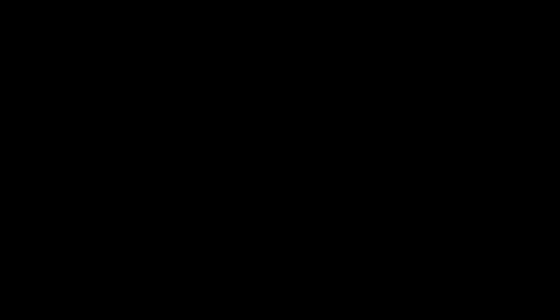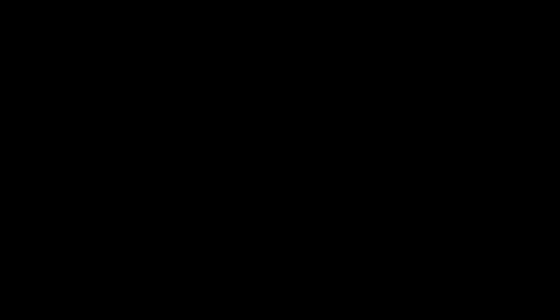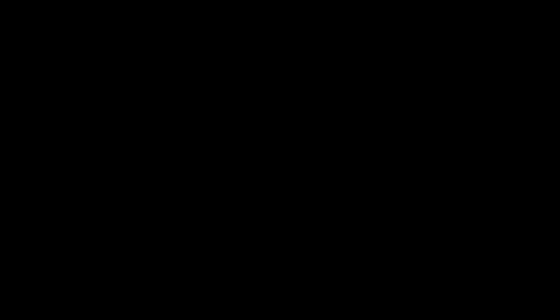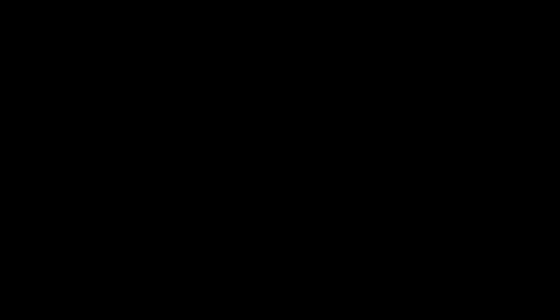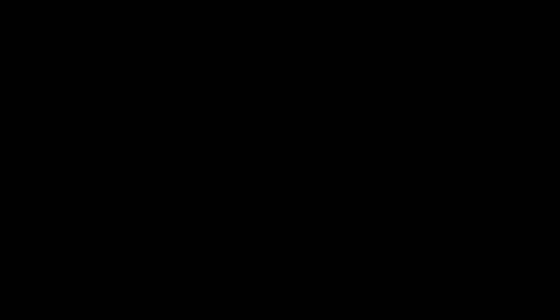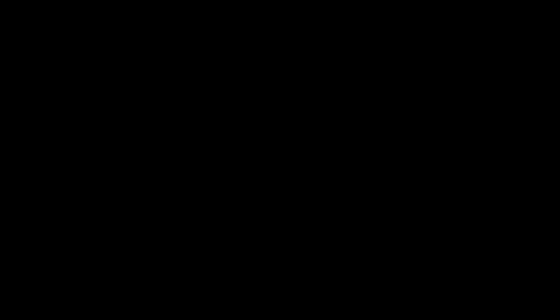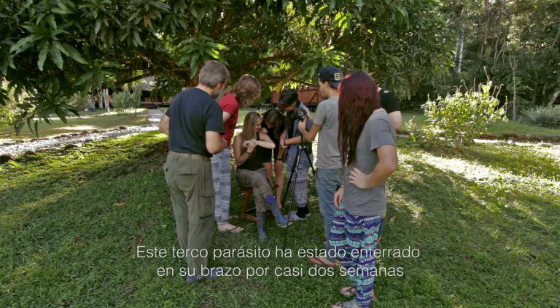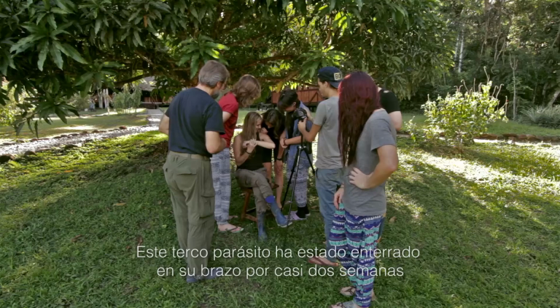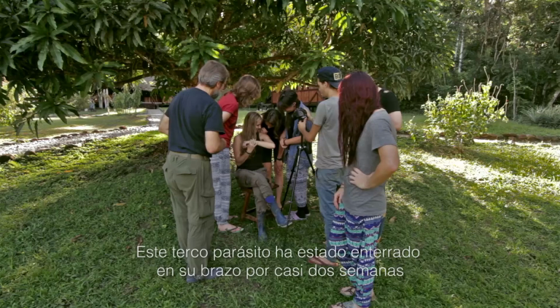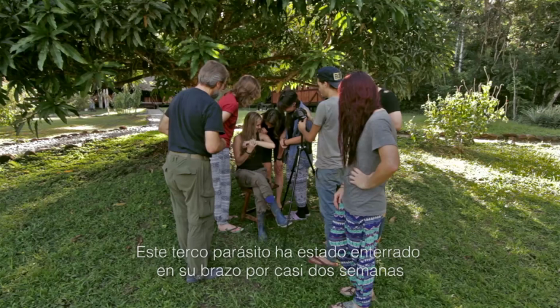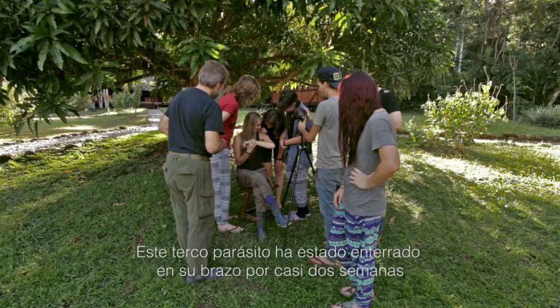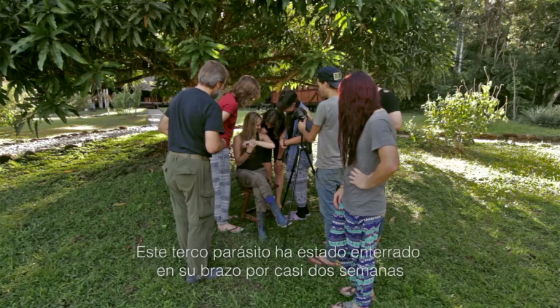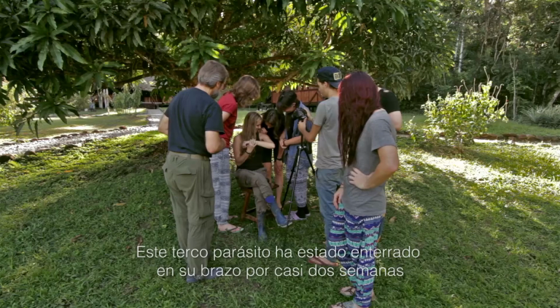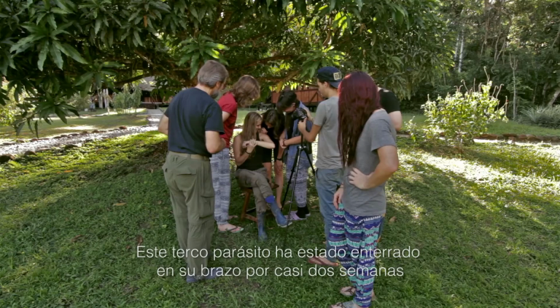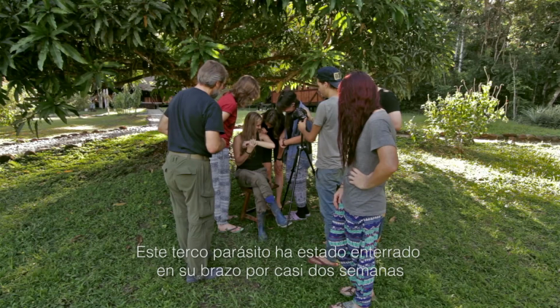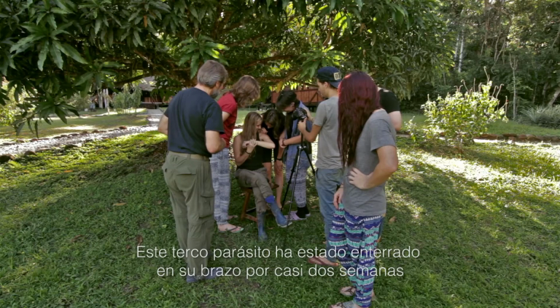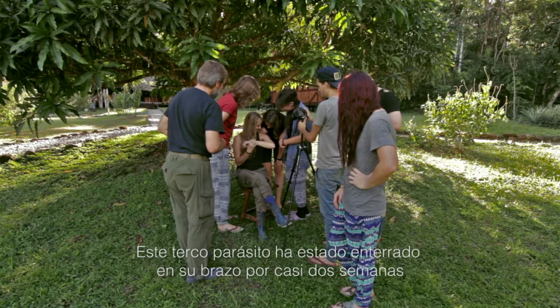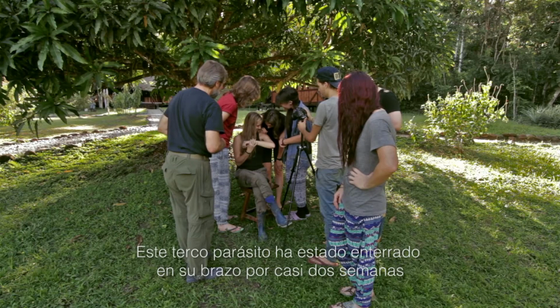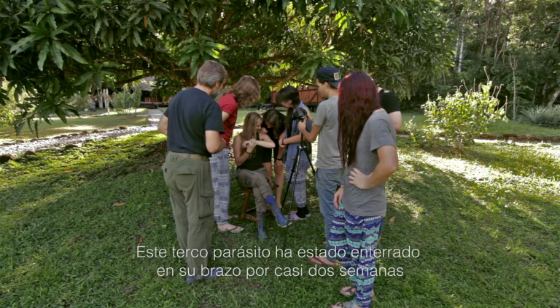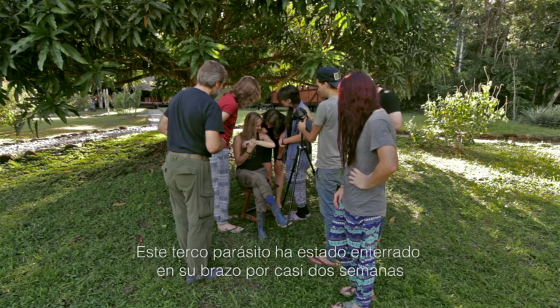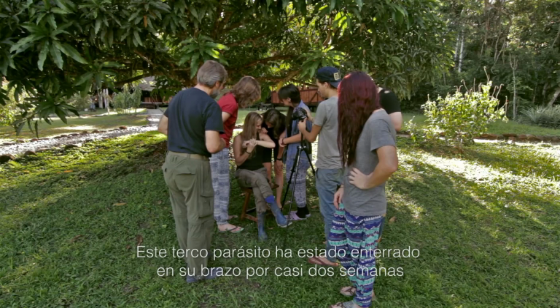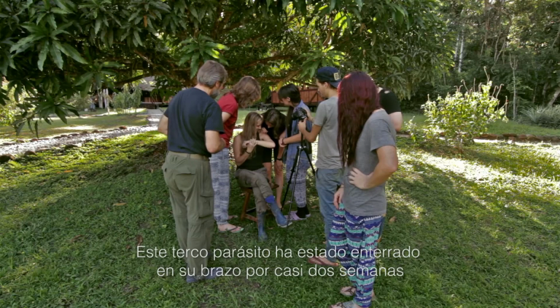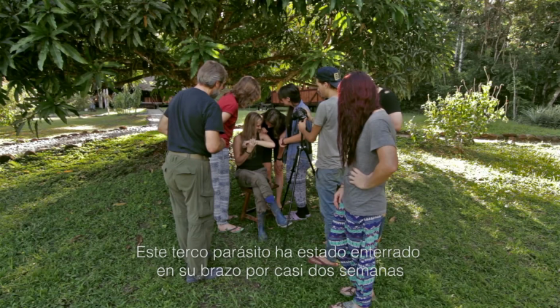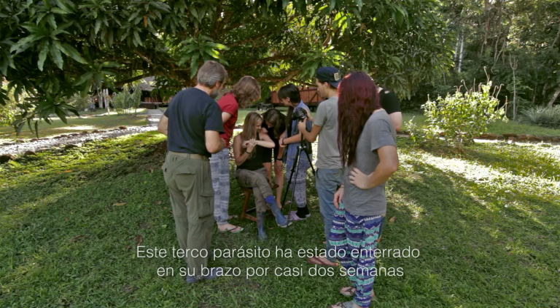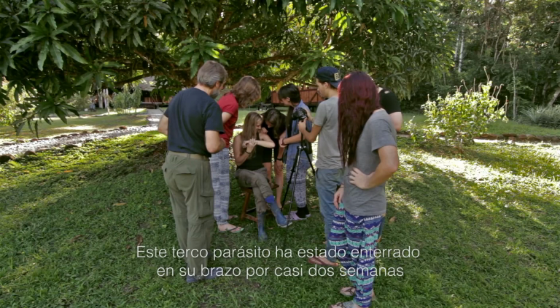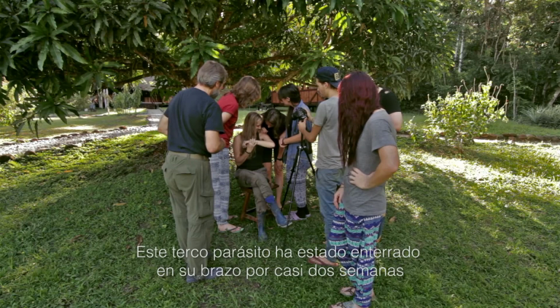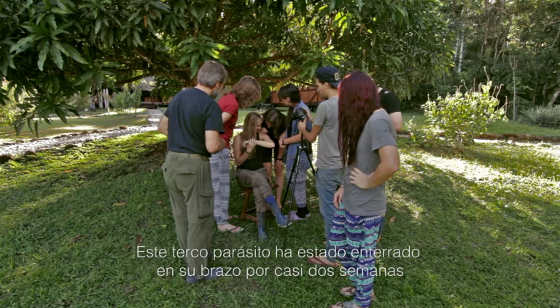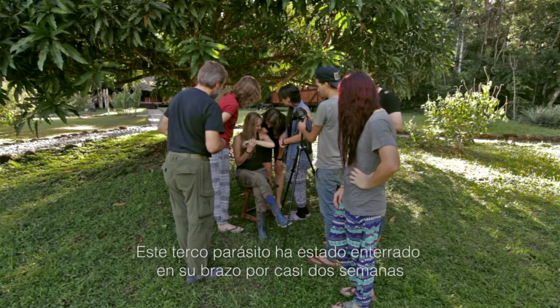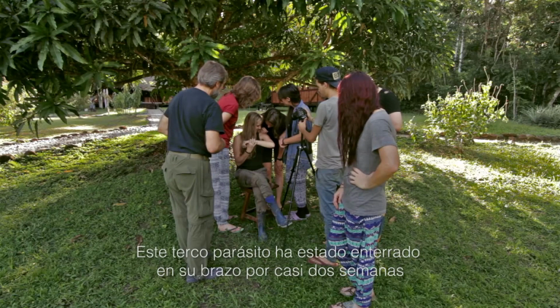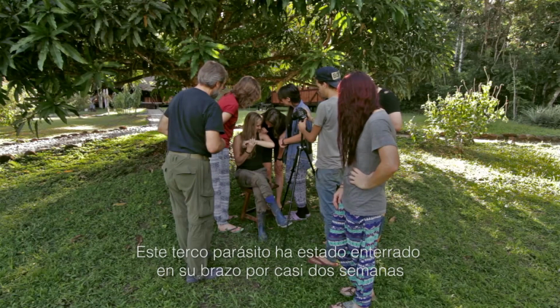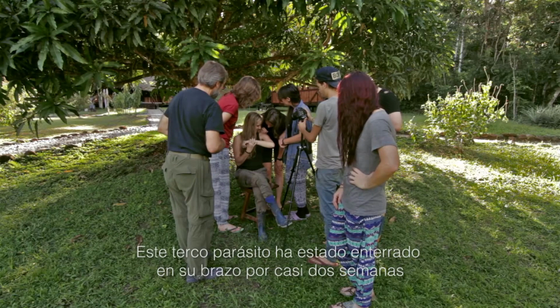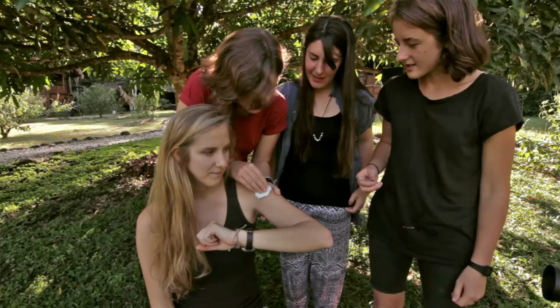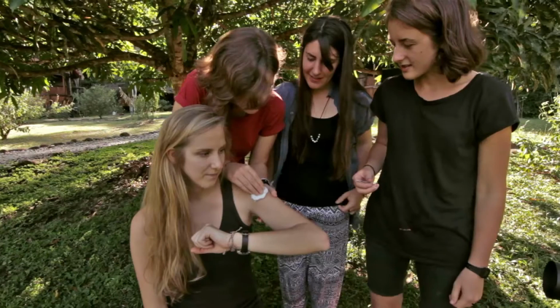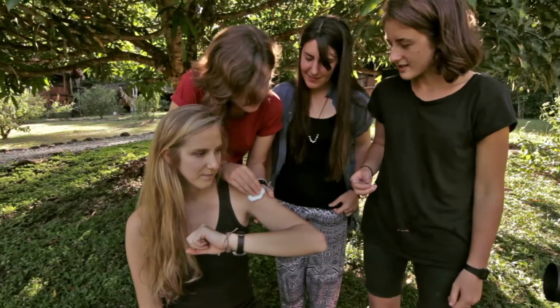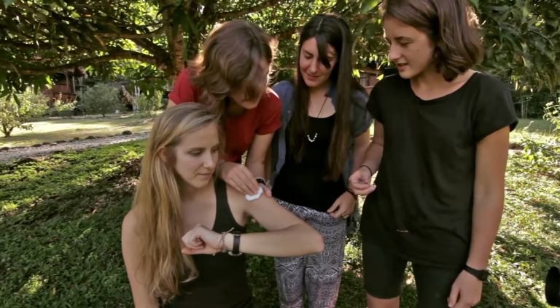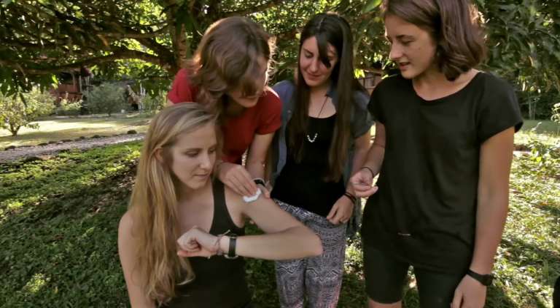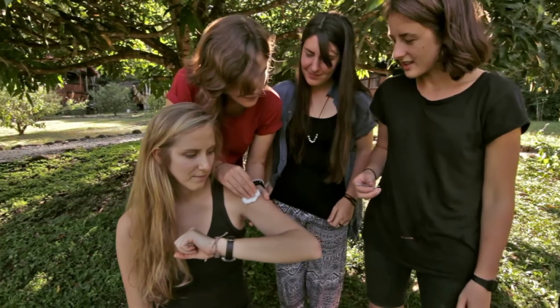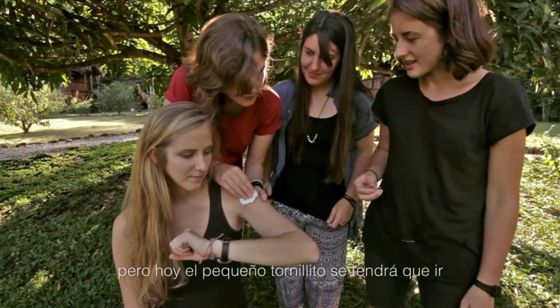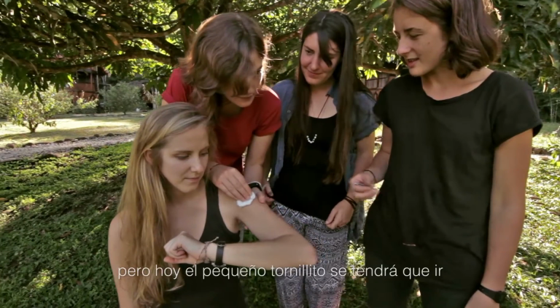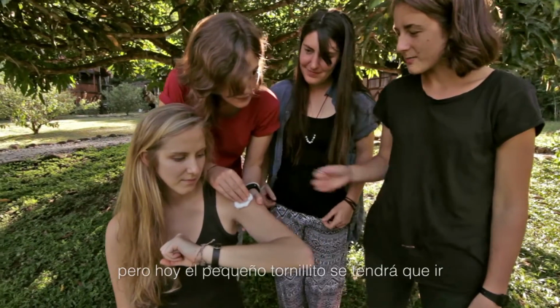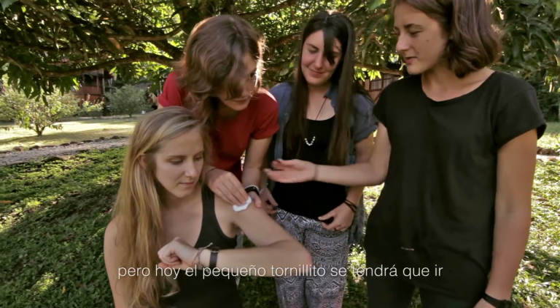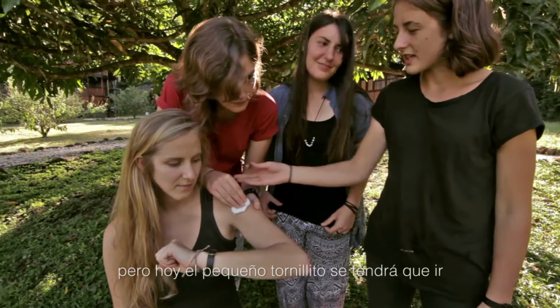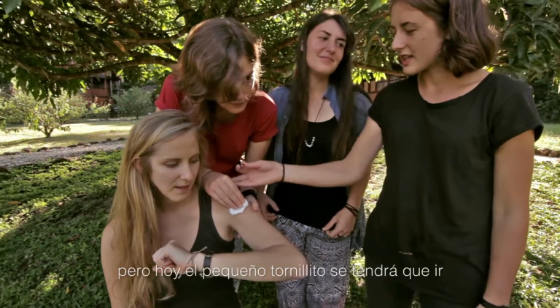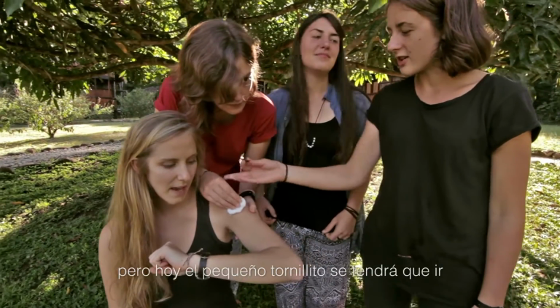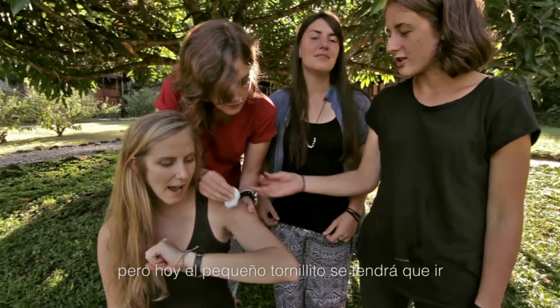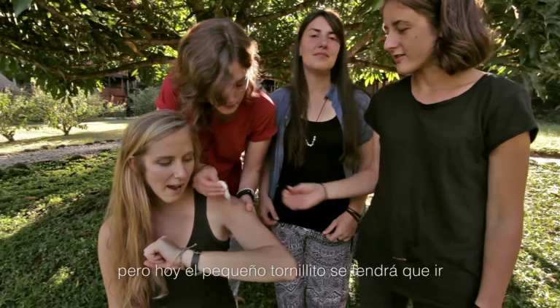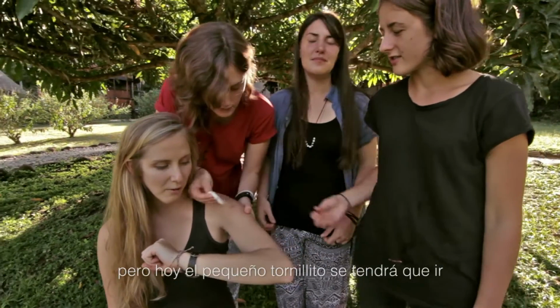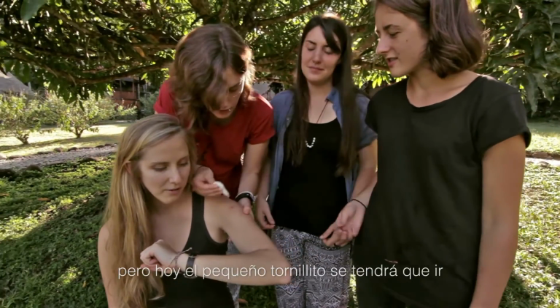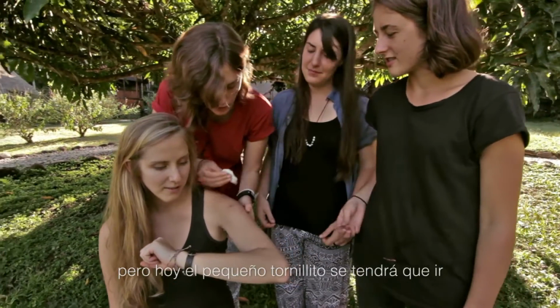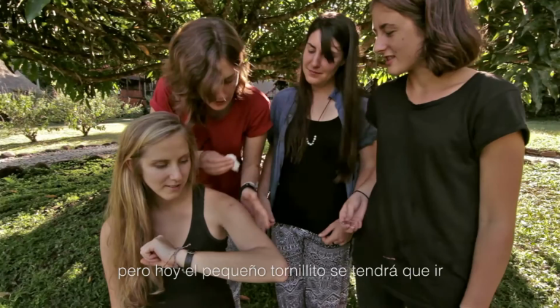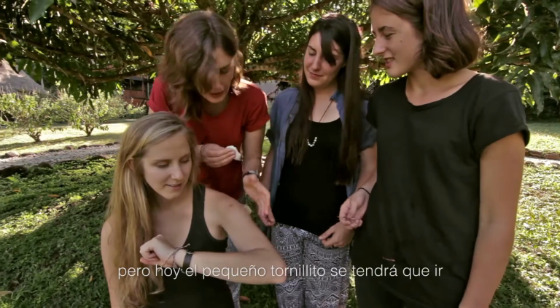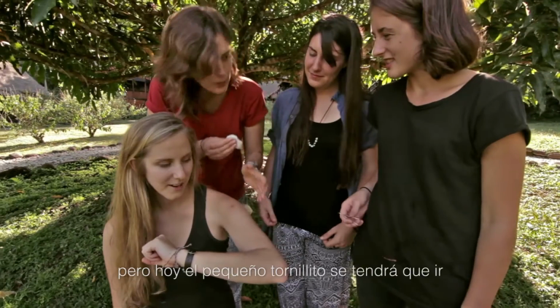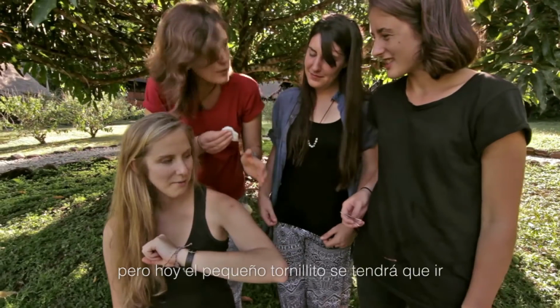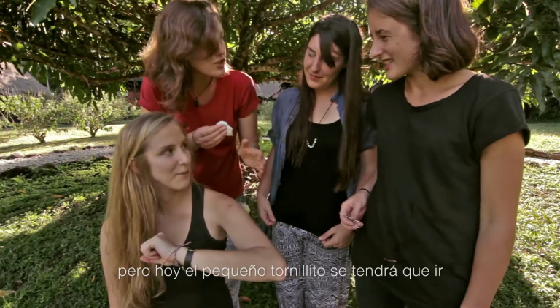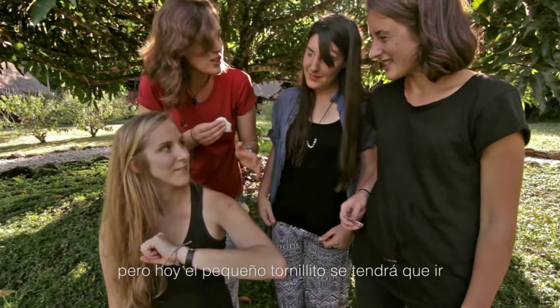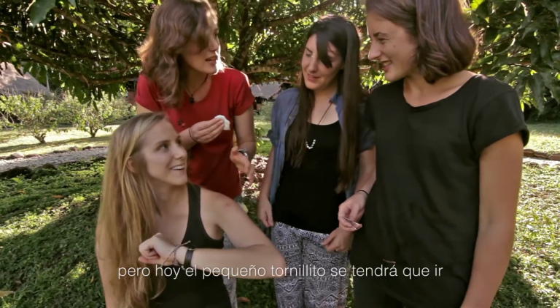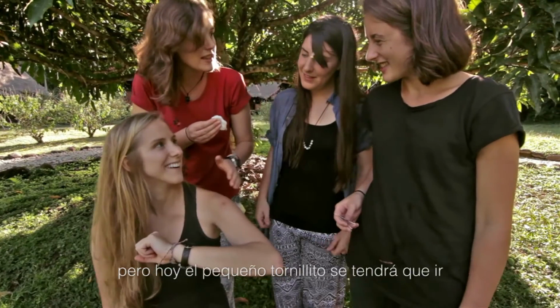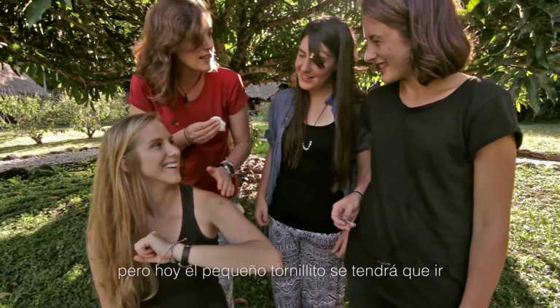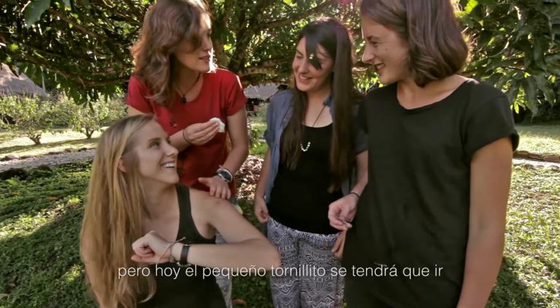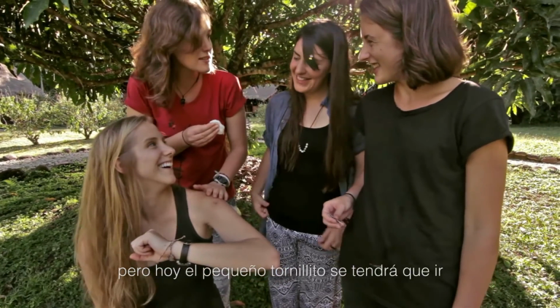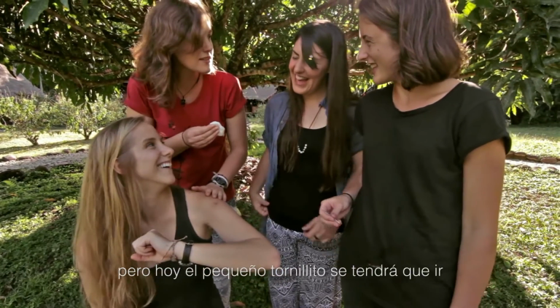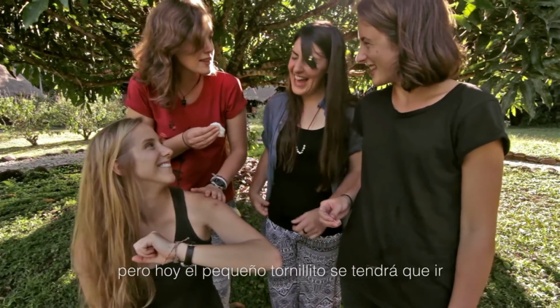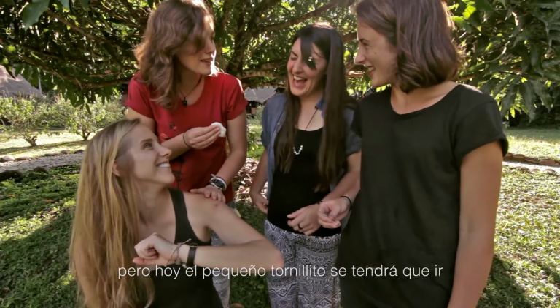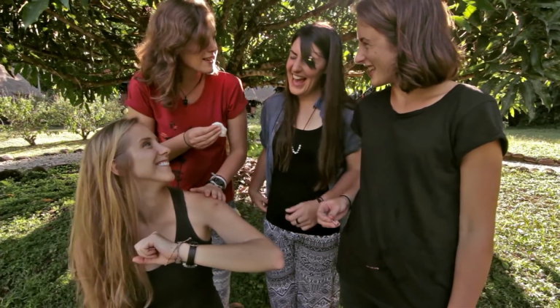This stubborn parasite has been burrowed into her arm for nearly two weeks, but today, her little bot will be getting the boot.